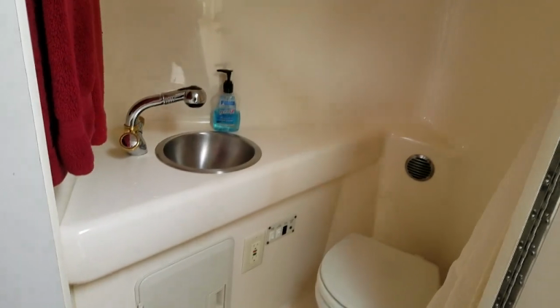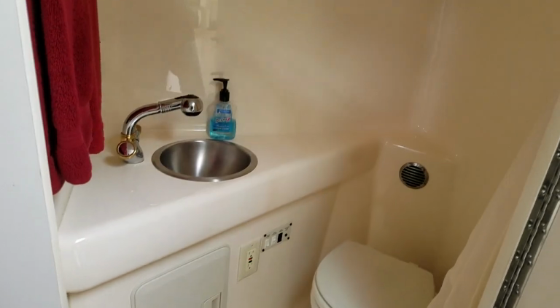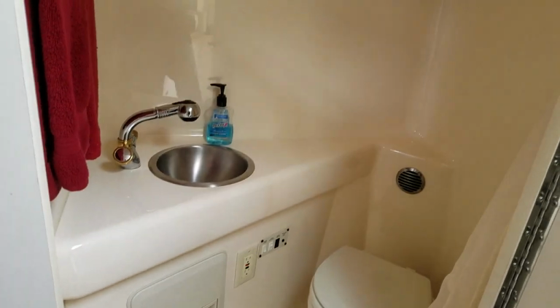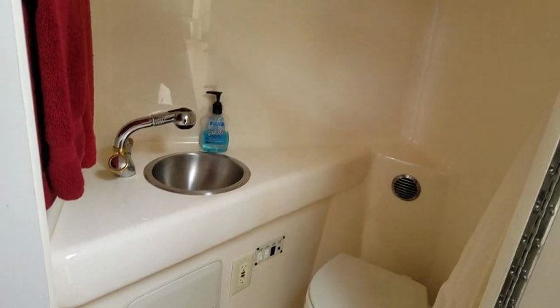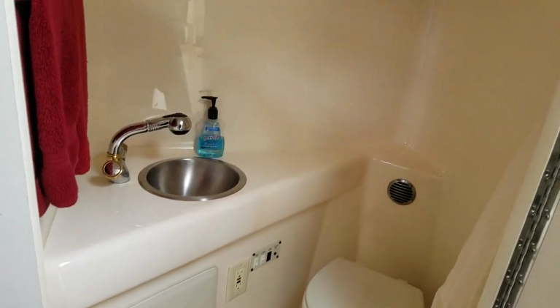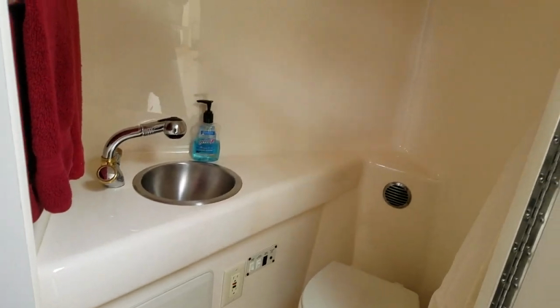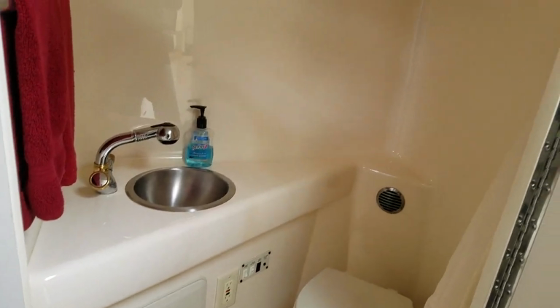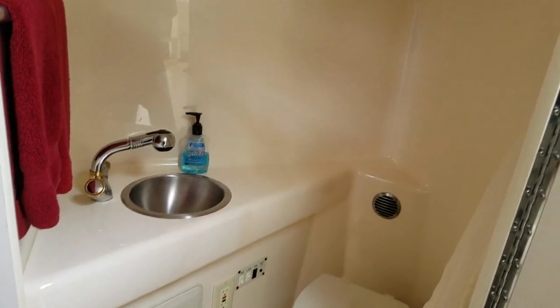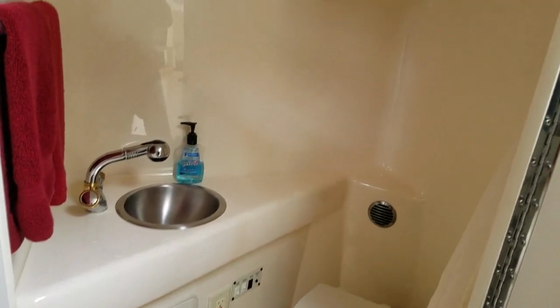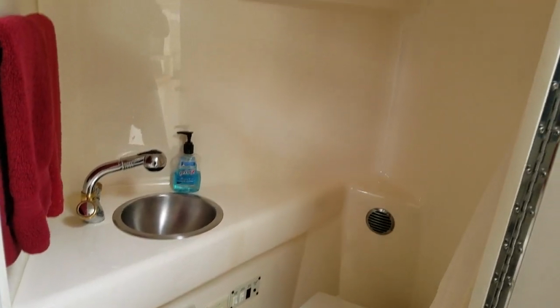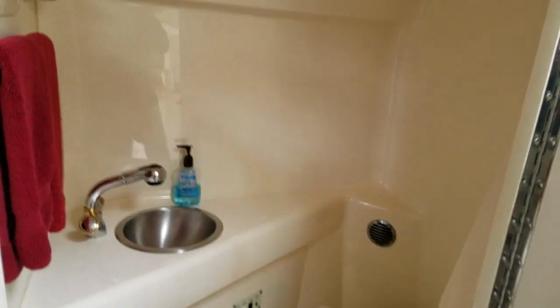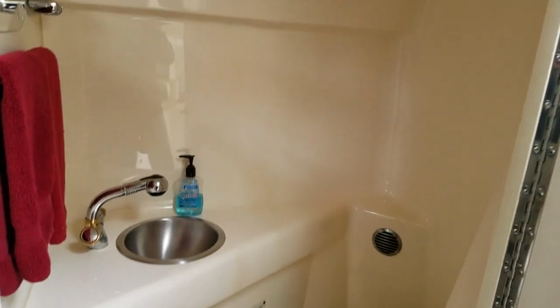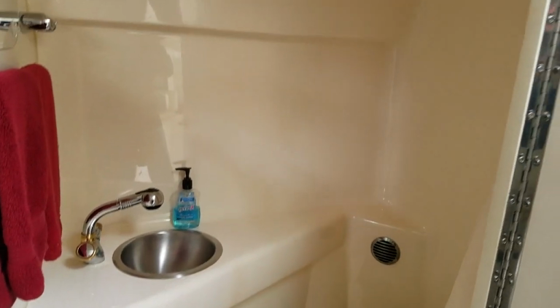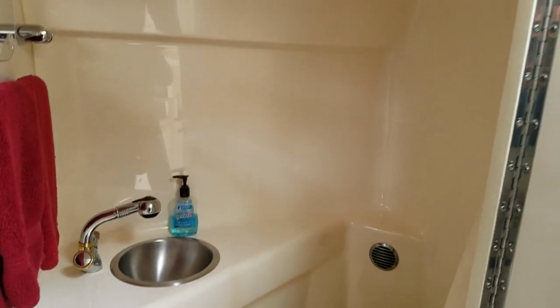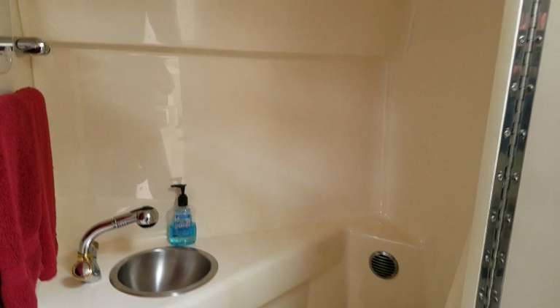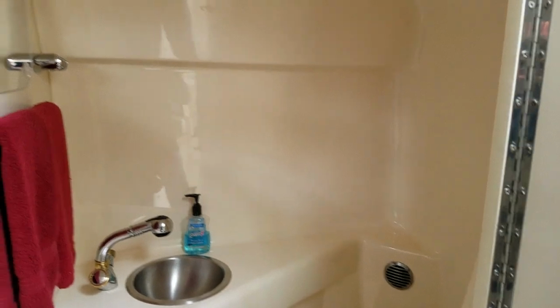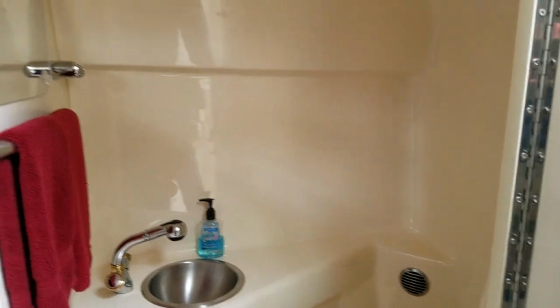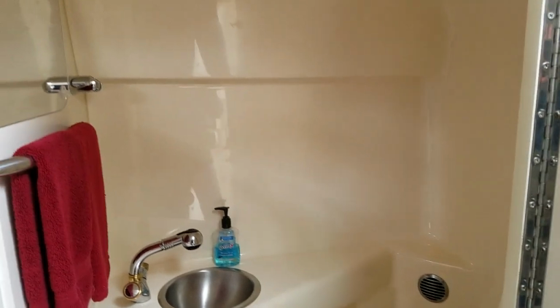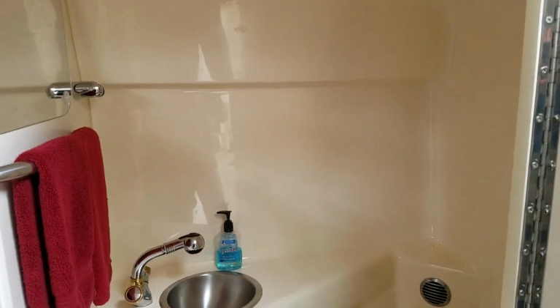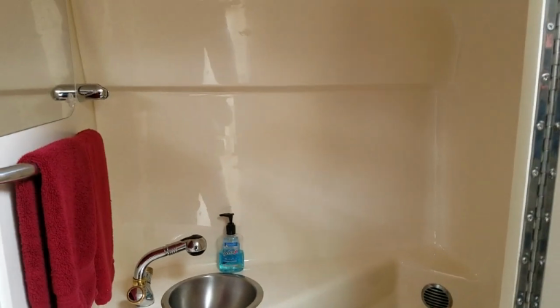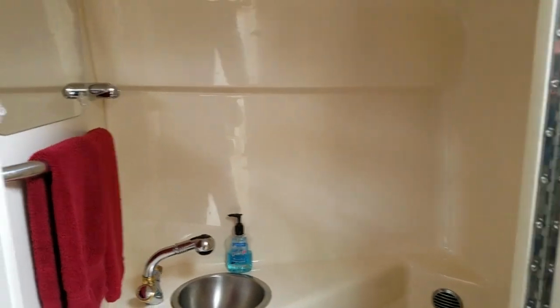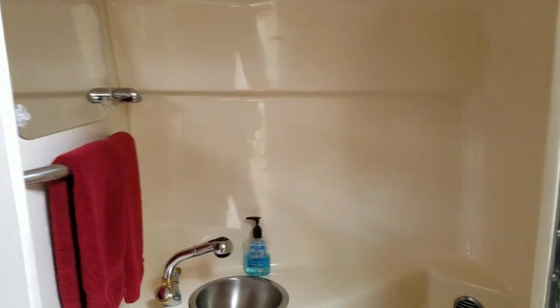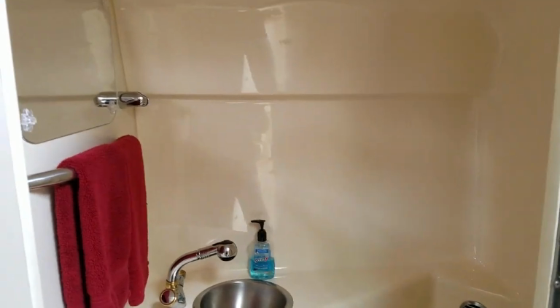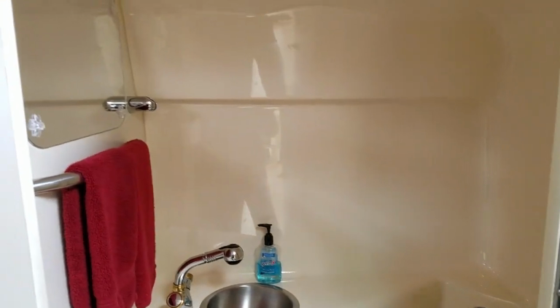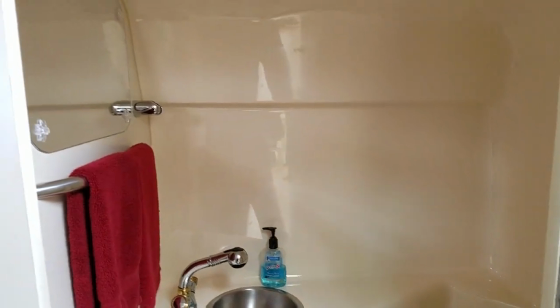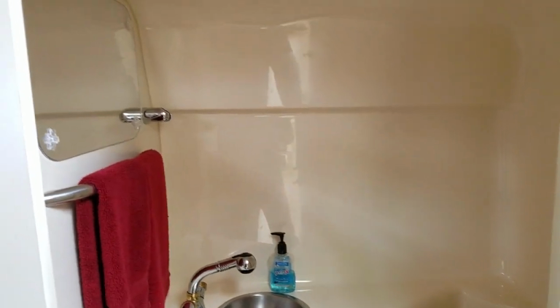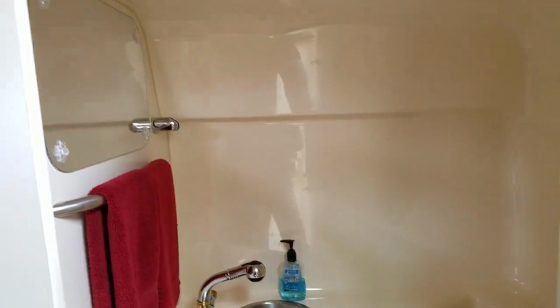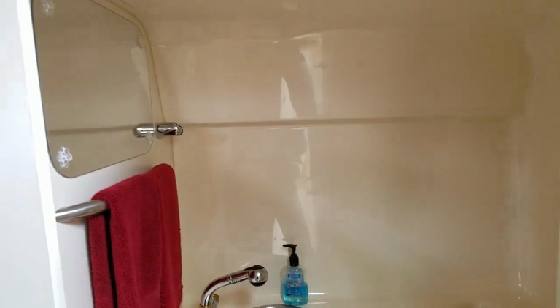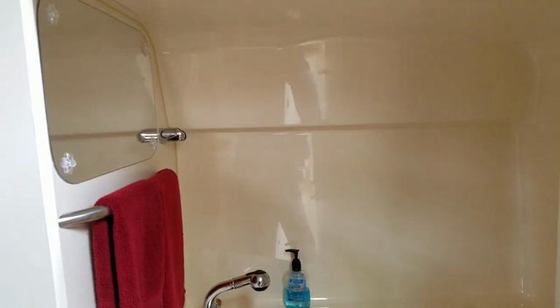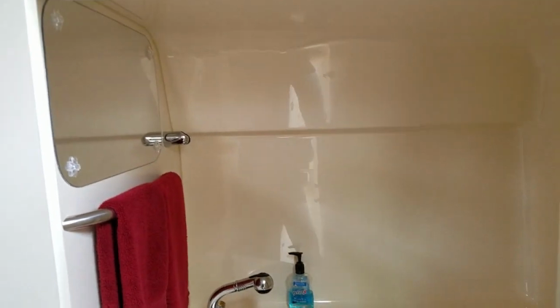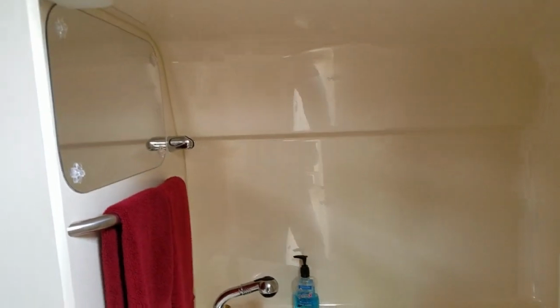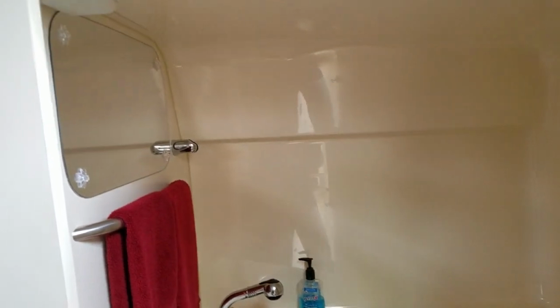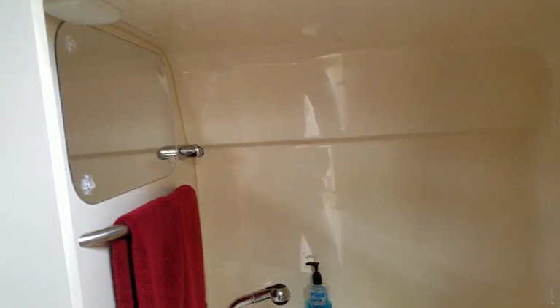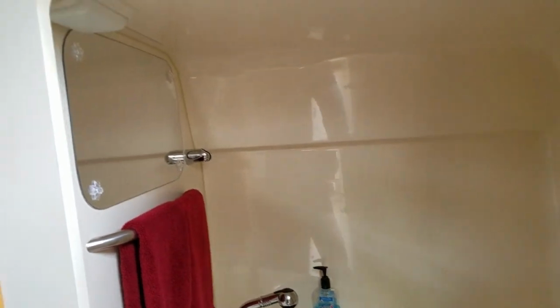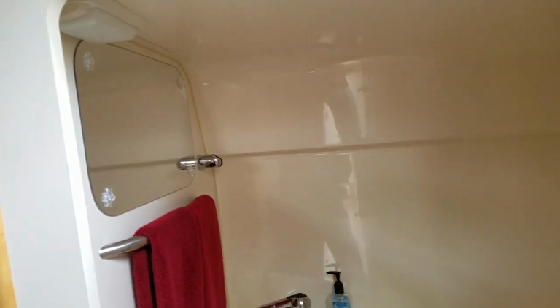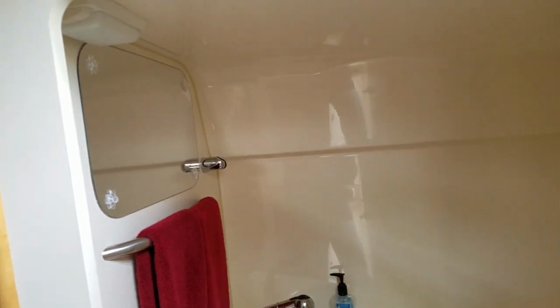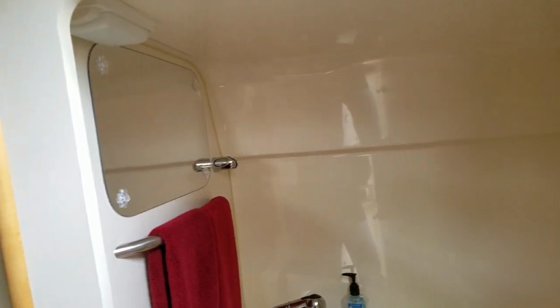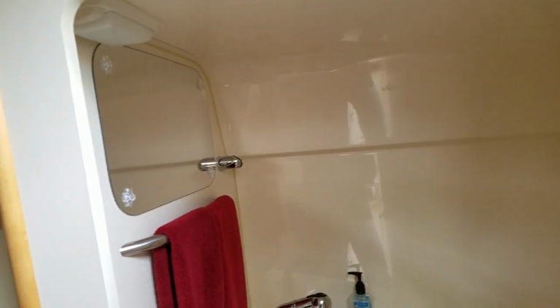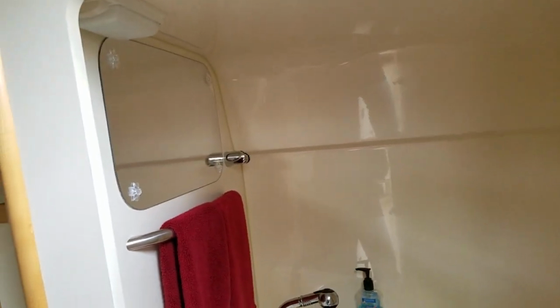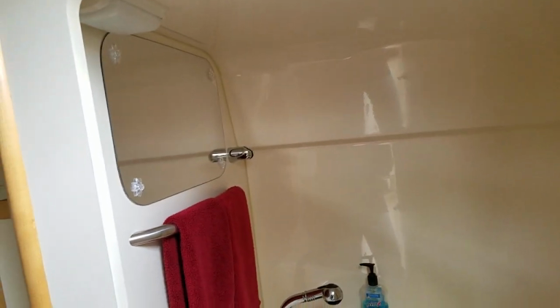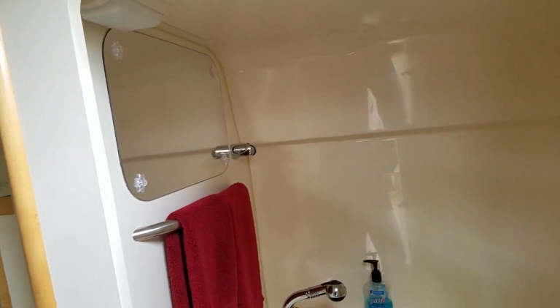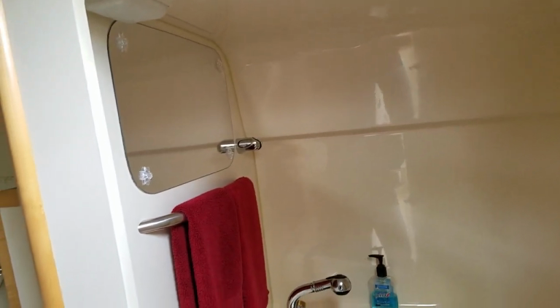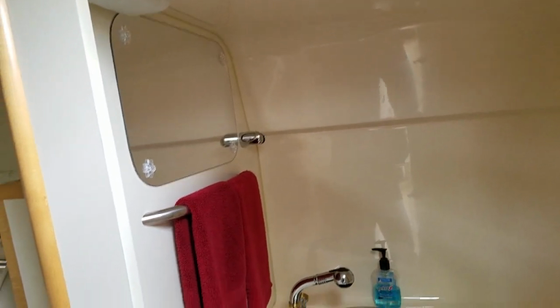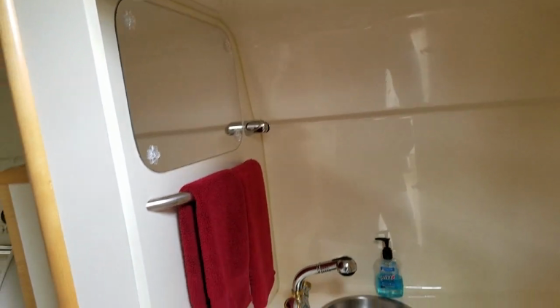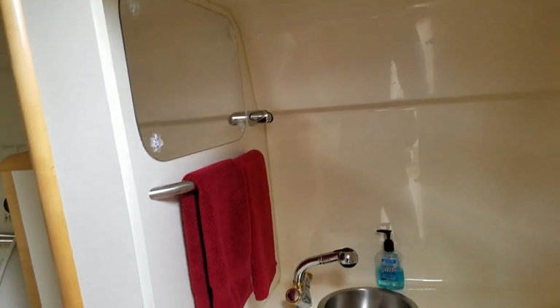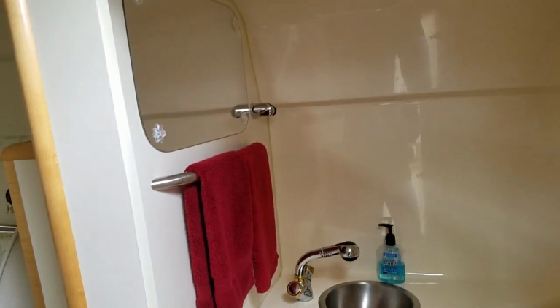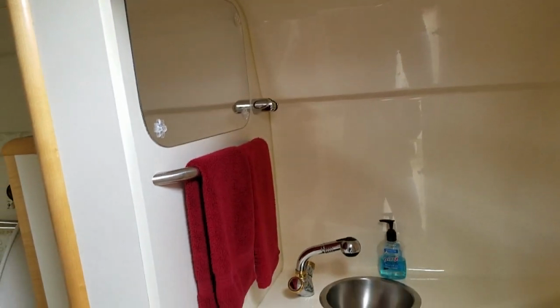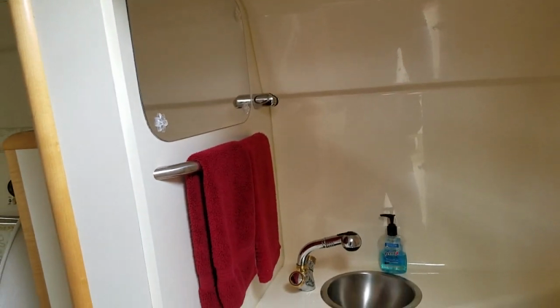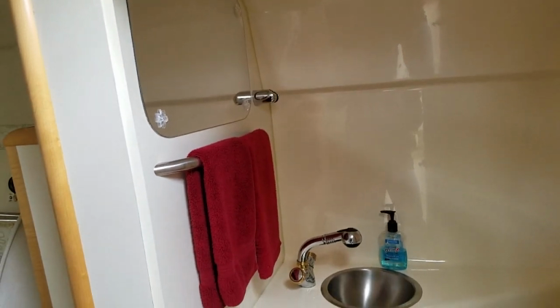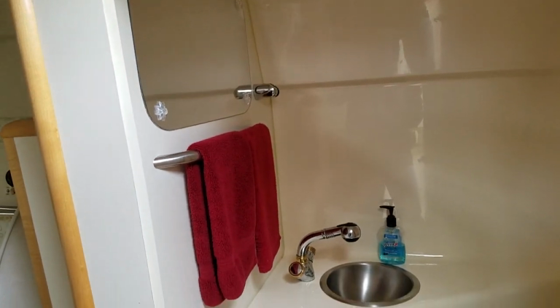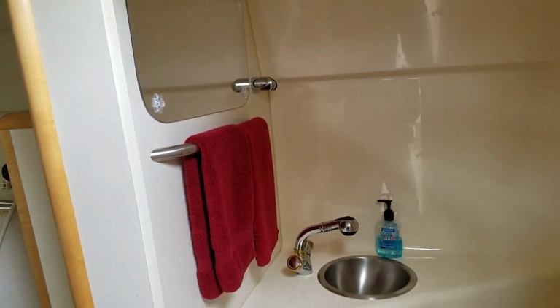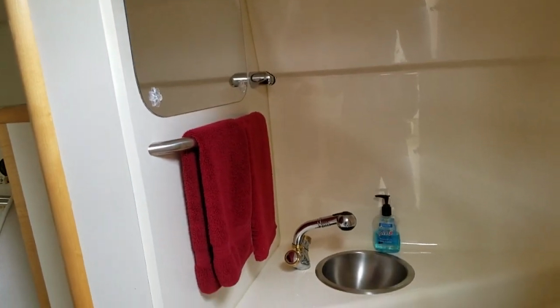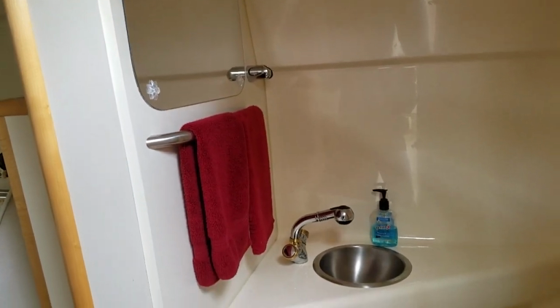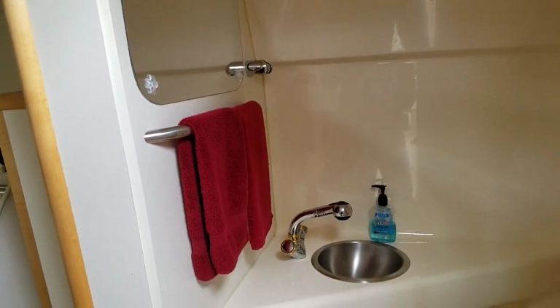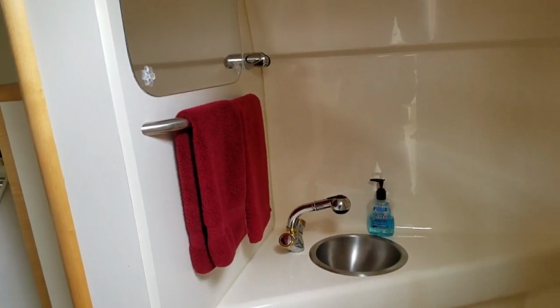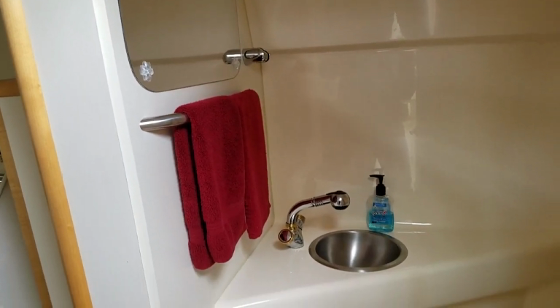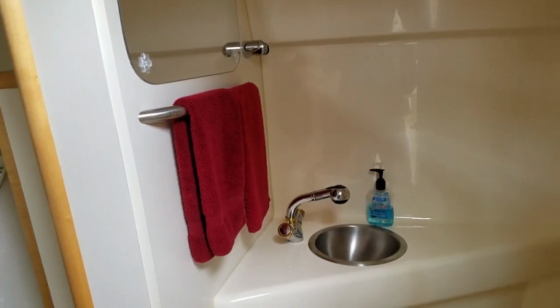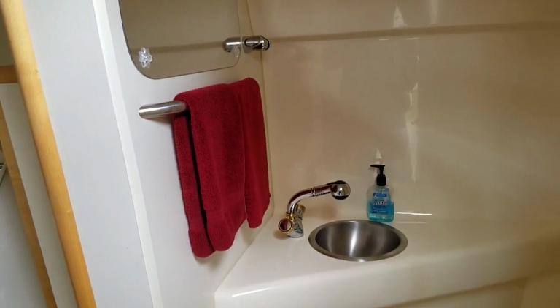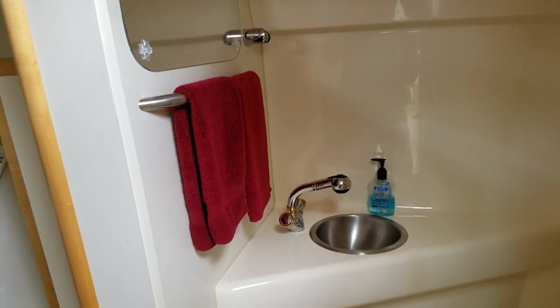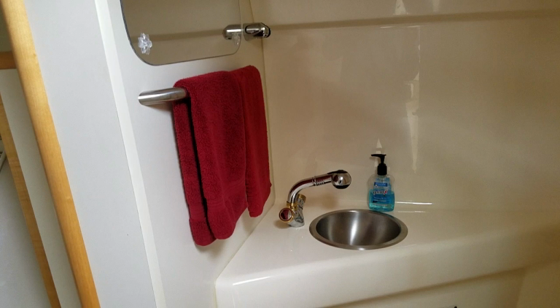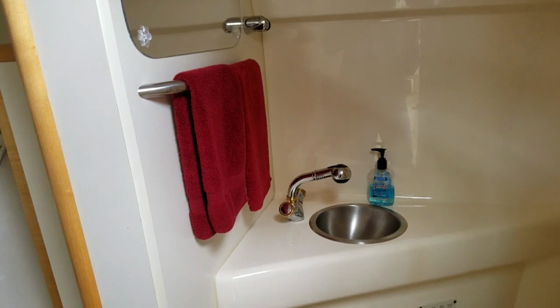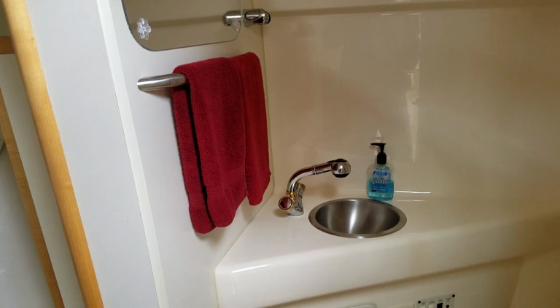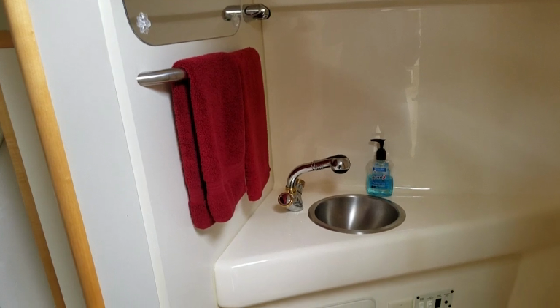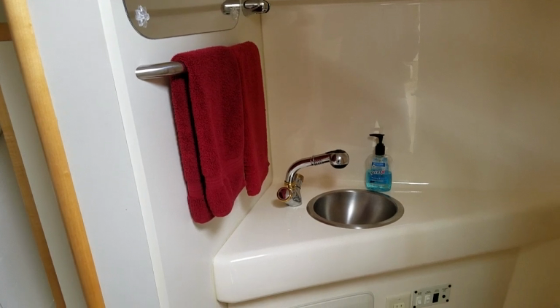Very nice setup here with the all fiberglass lined floors. Large enough so it could be used as a shower. Nice mirror, towel bar — just very, very well done.